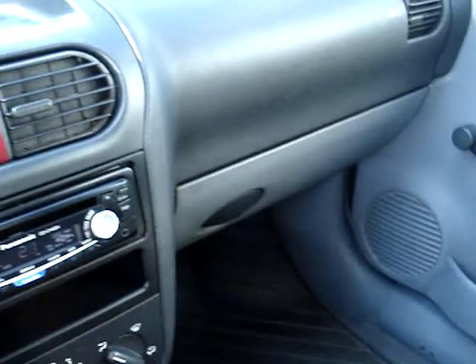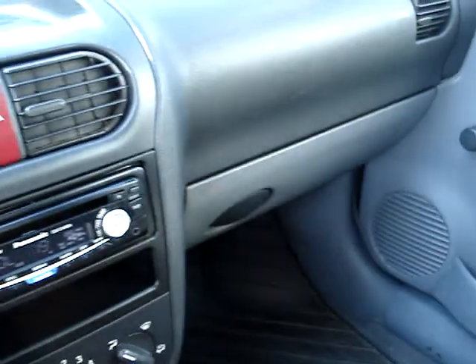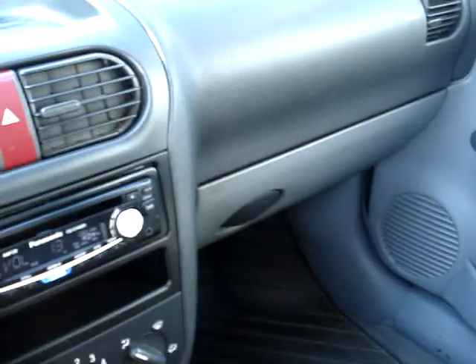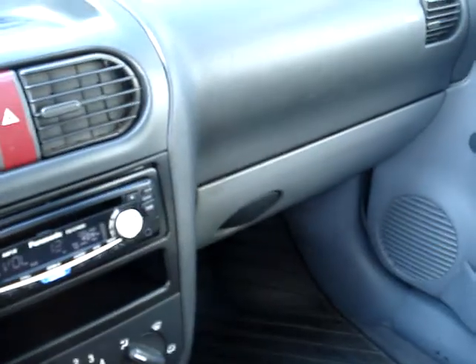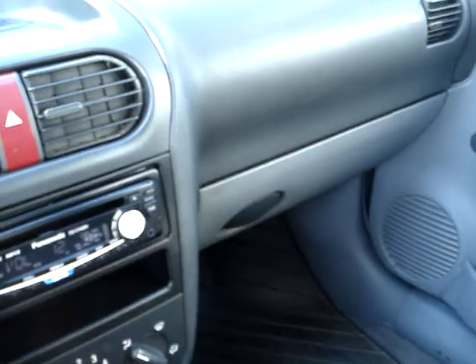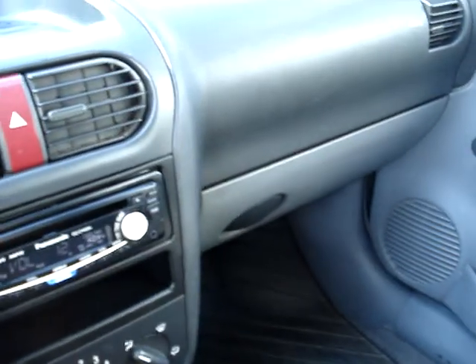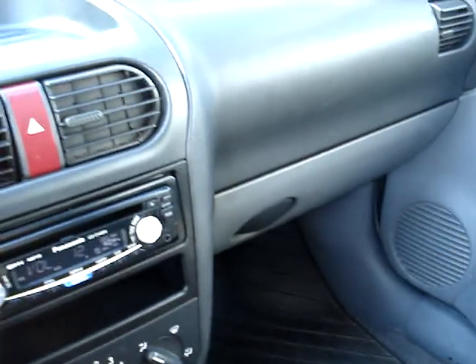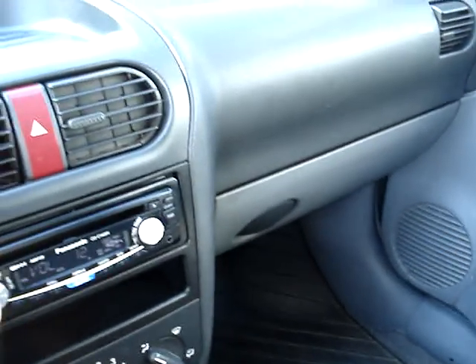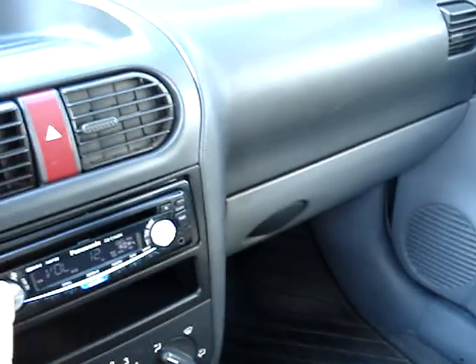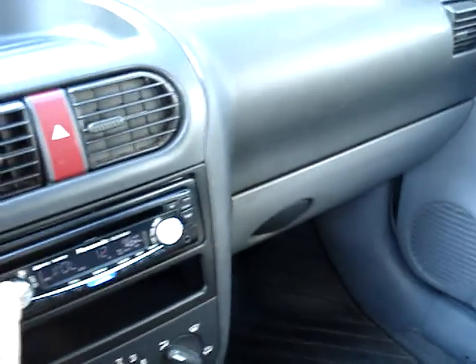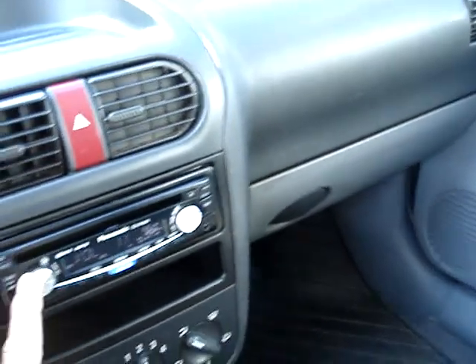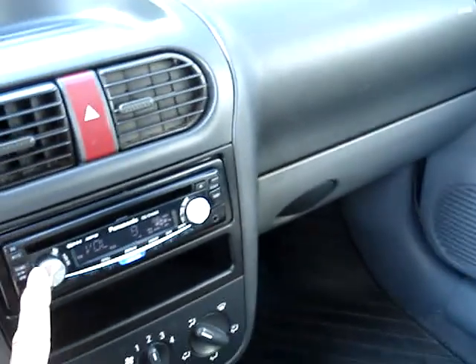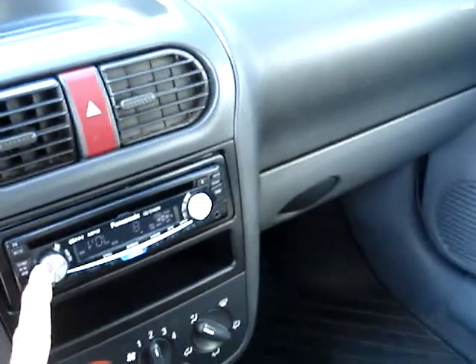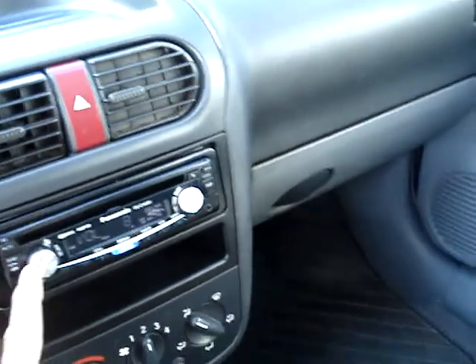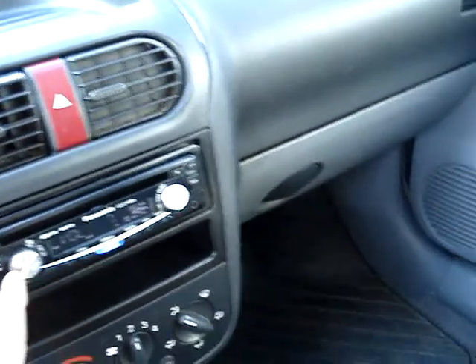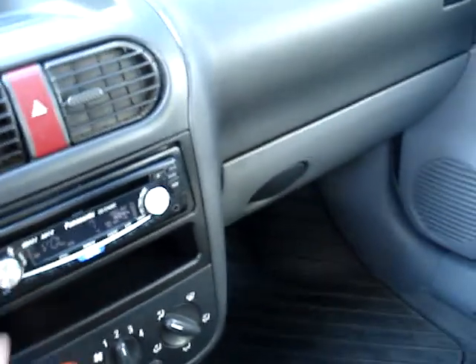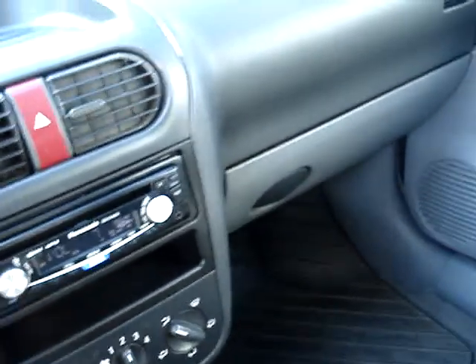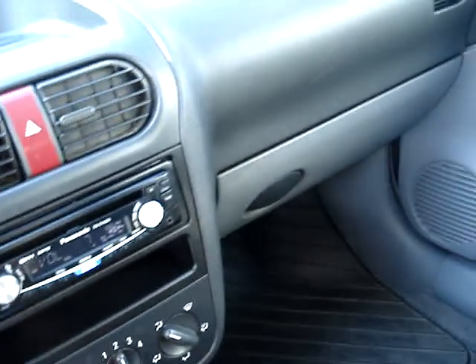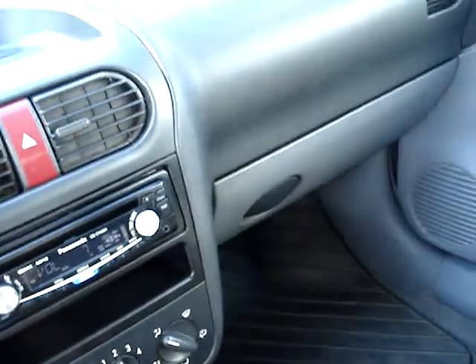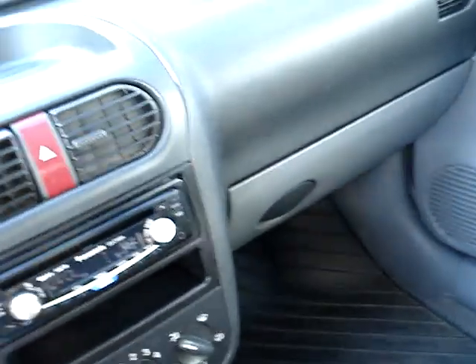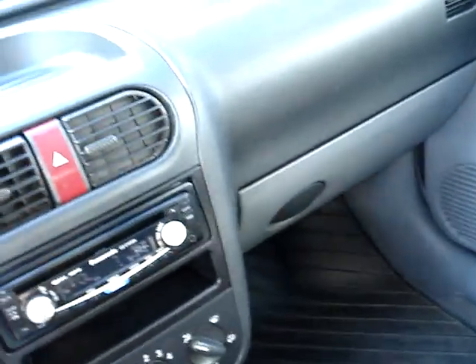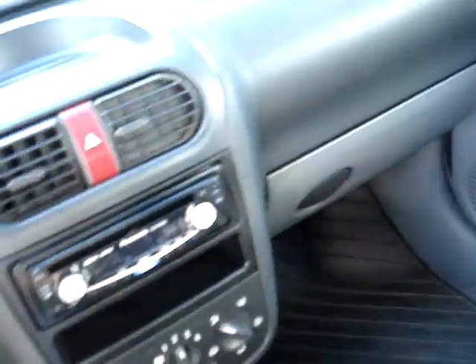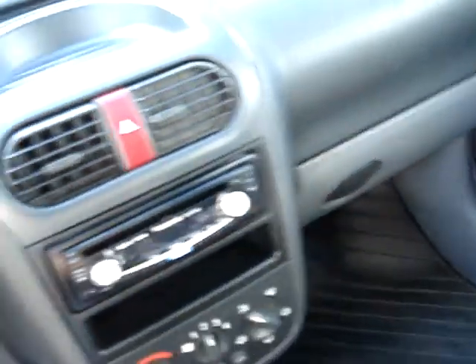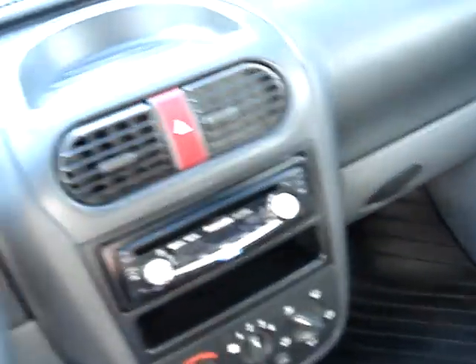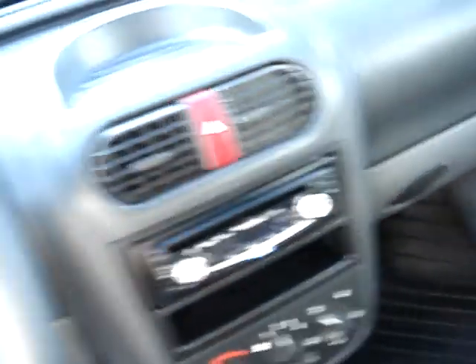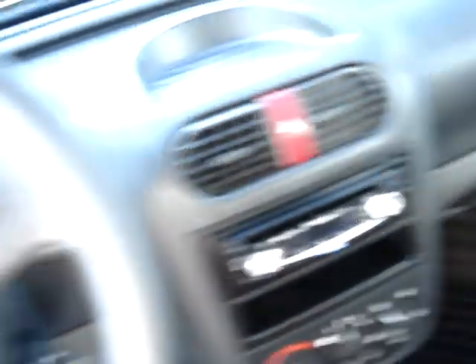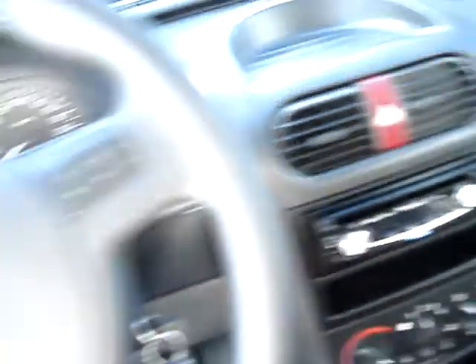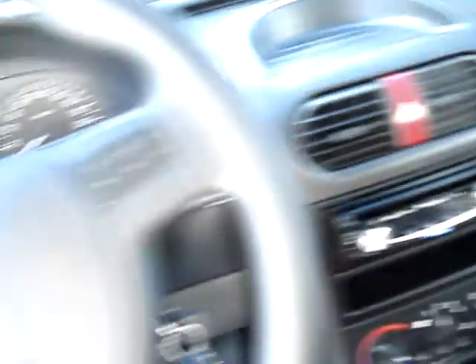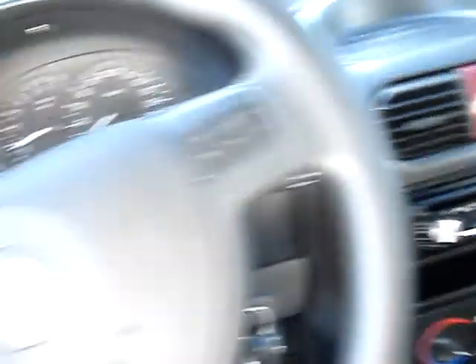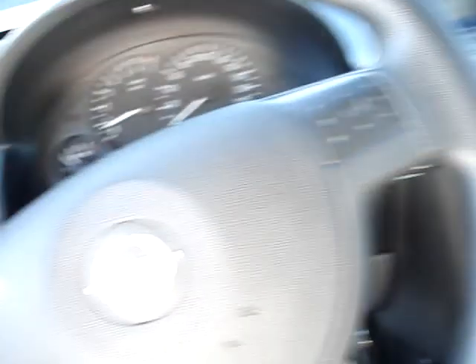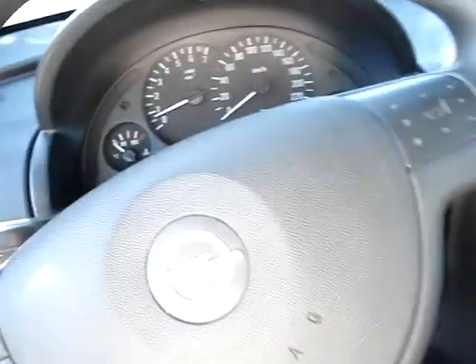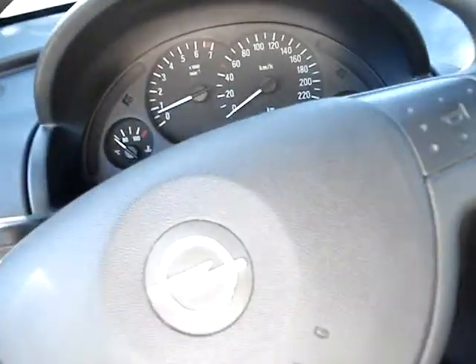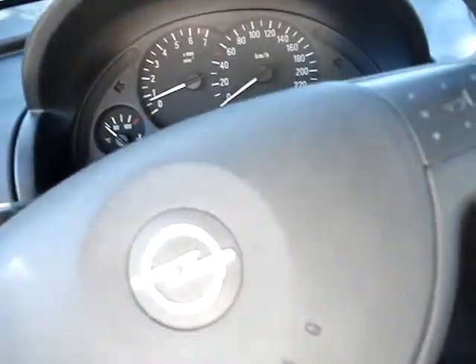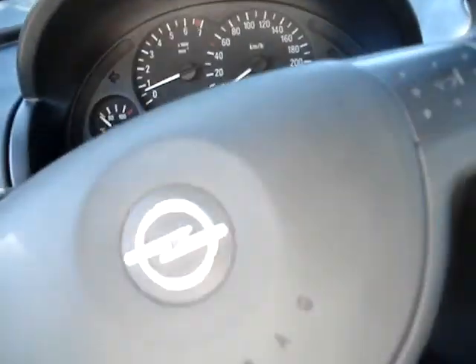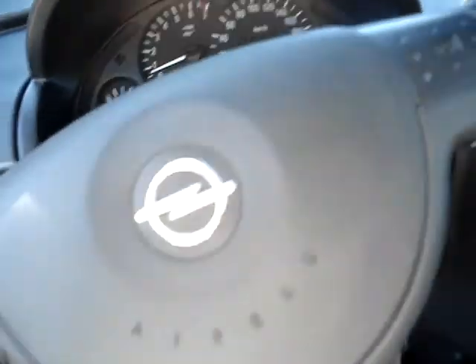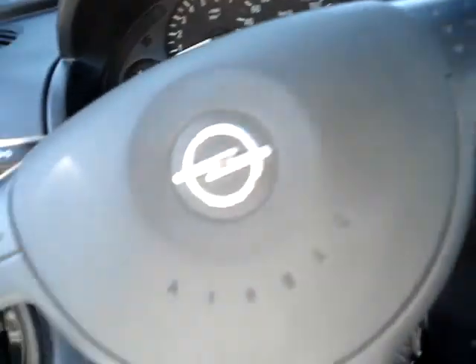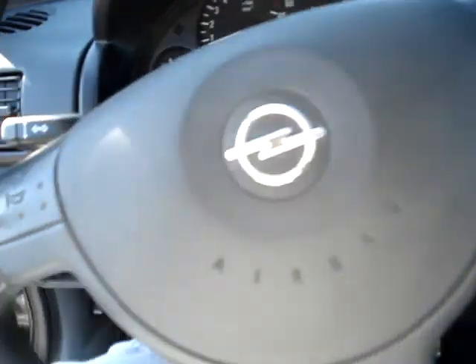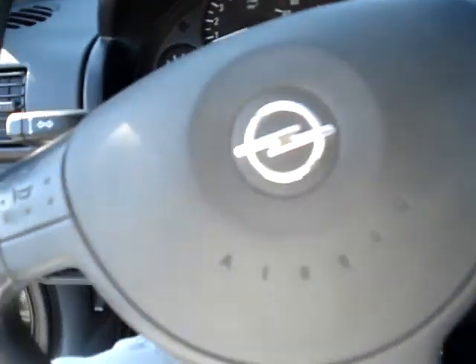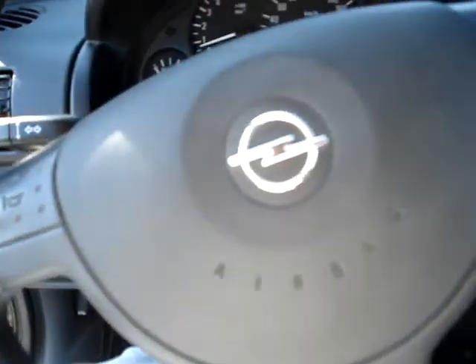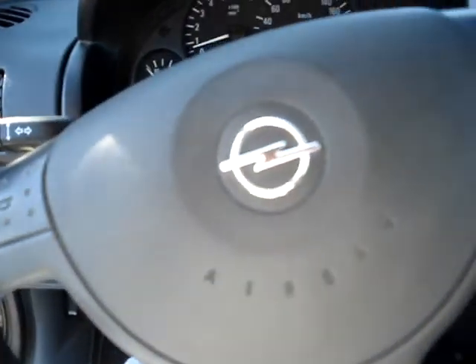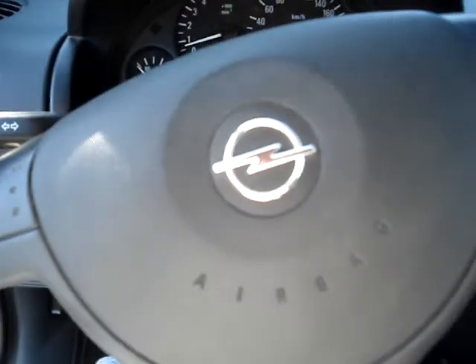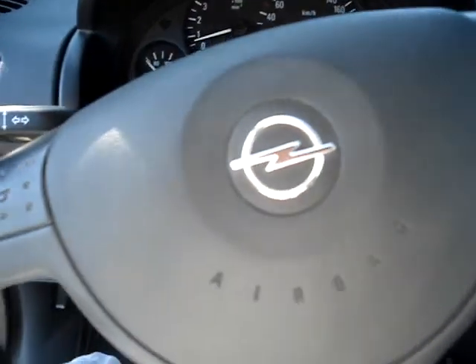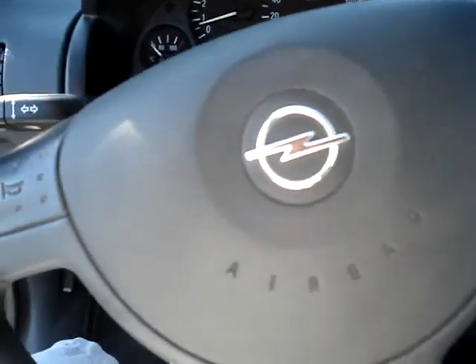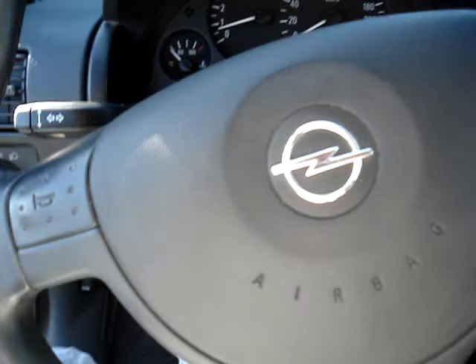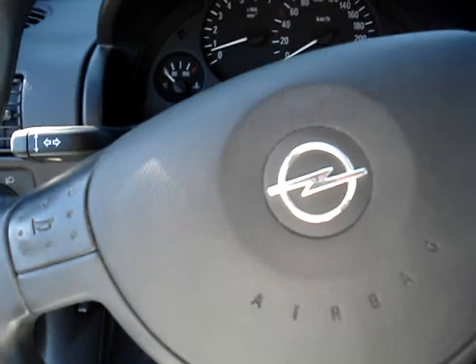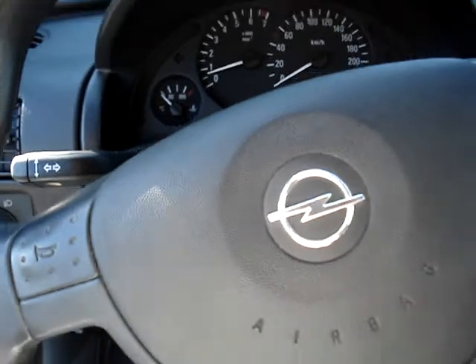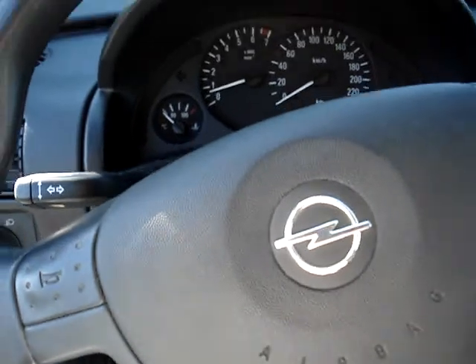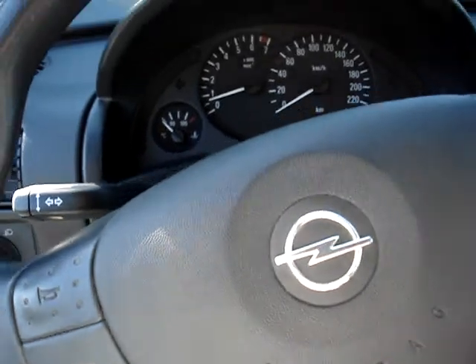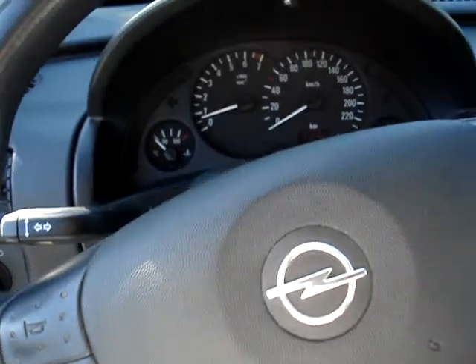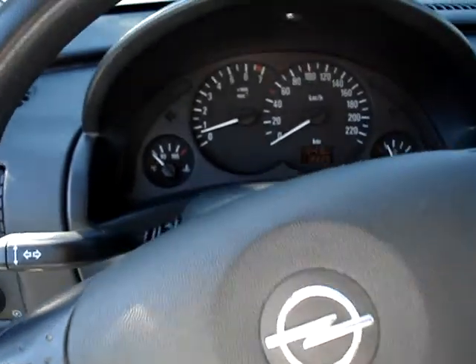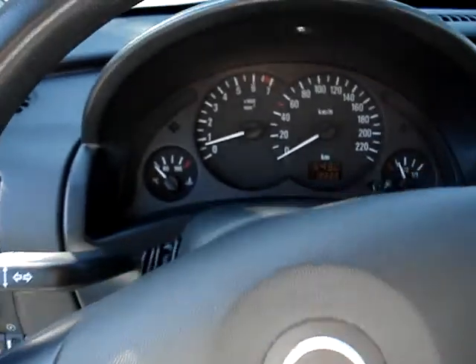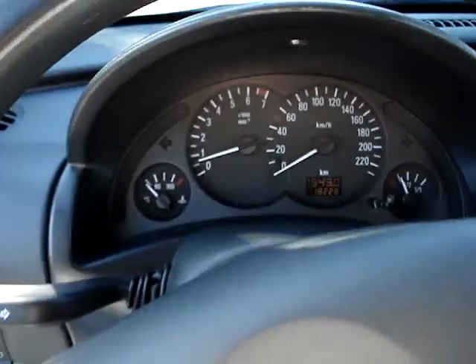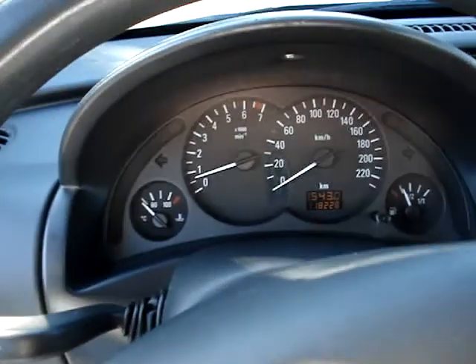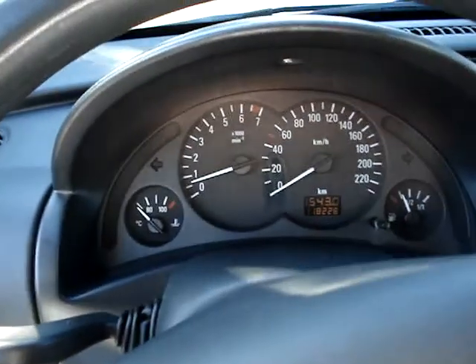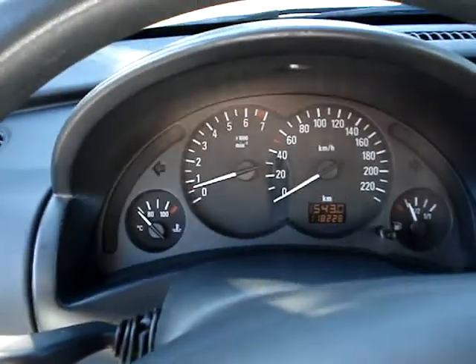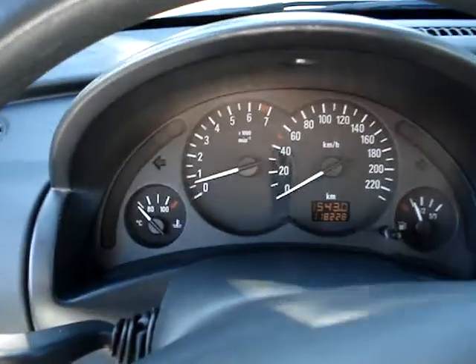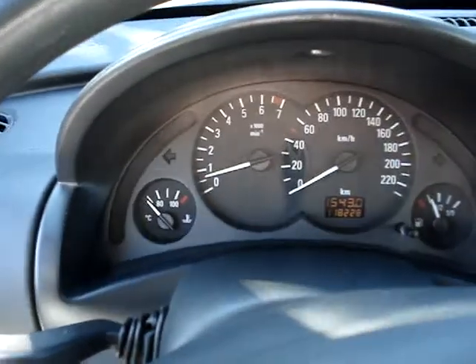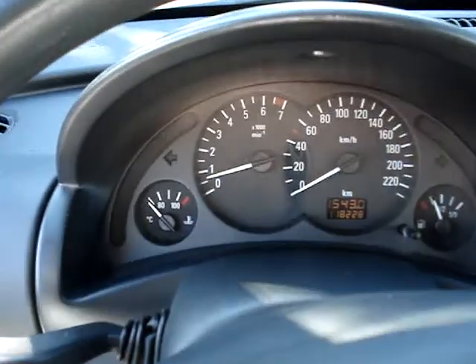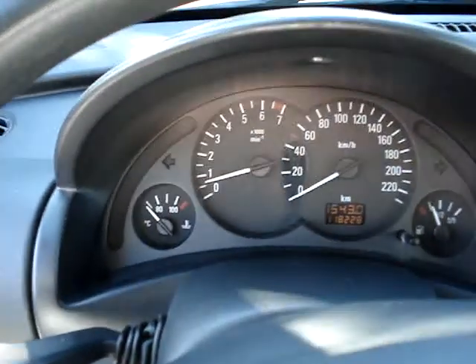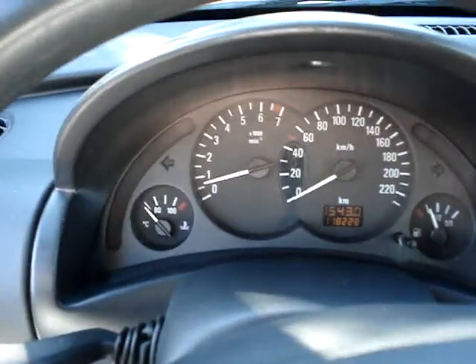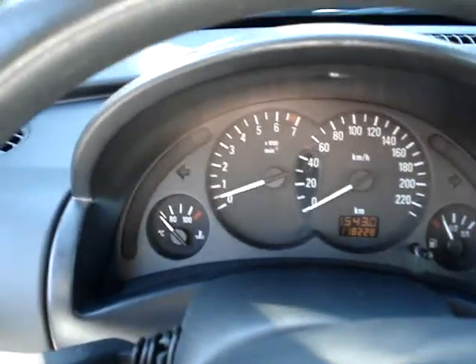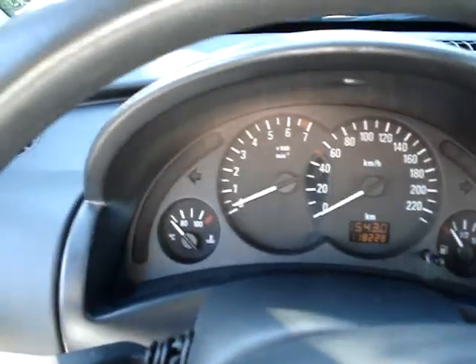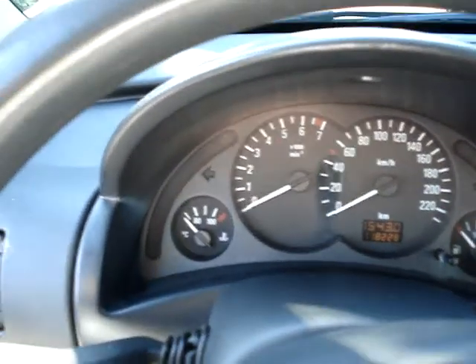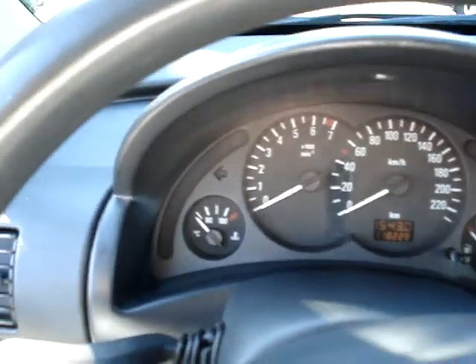Jó napot kívánok, köszöntöm Önöket. Szerettem volna megmutatni a belsőjét. Remélem, hogy jól látszódott benne minden.